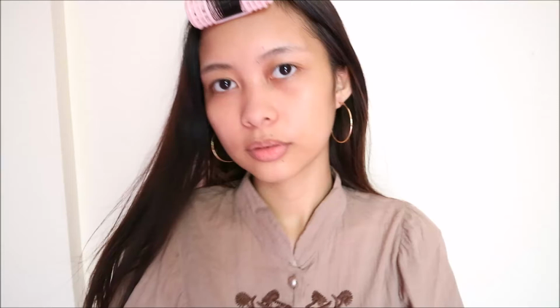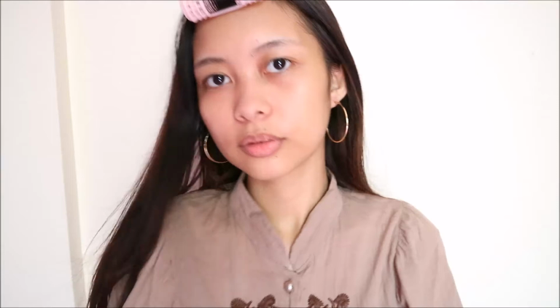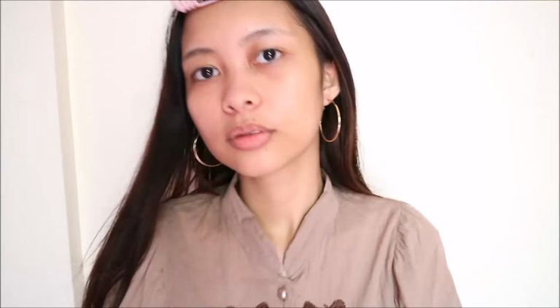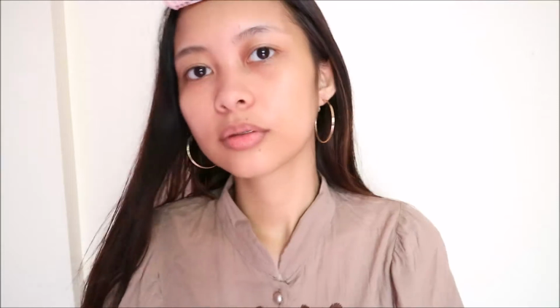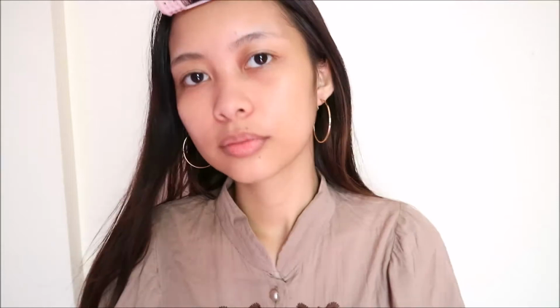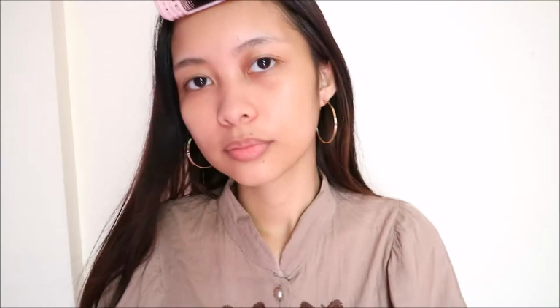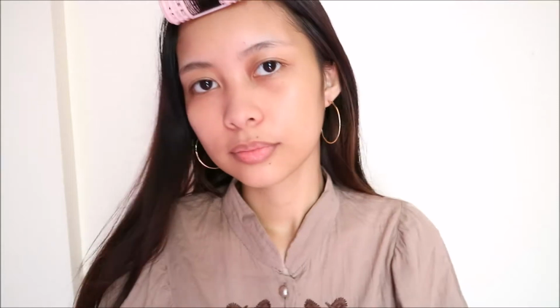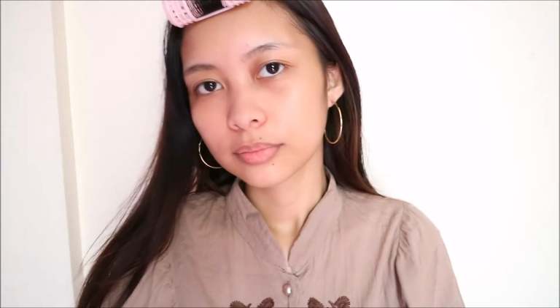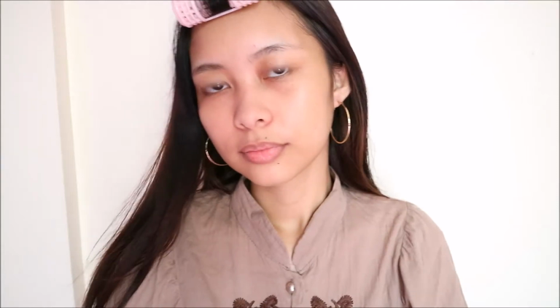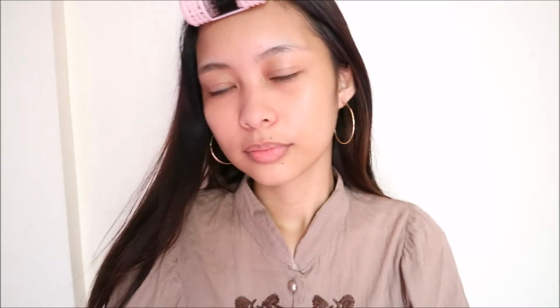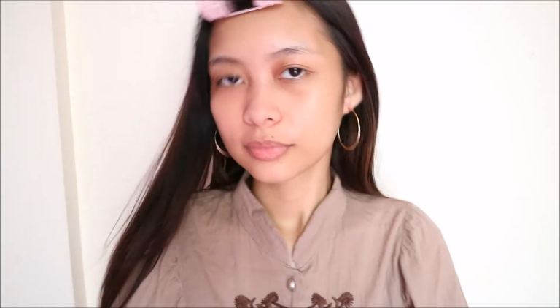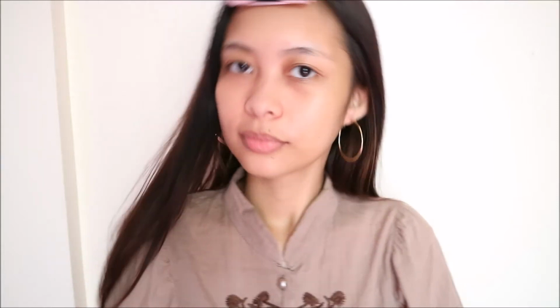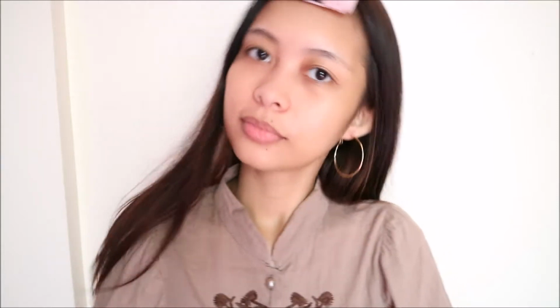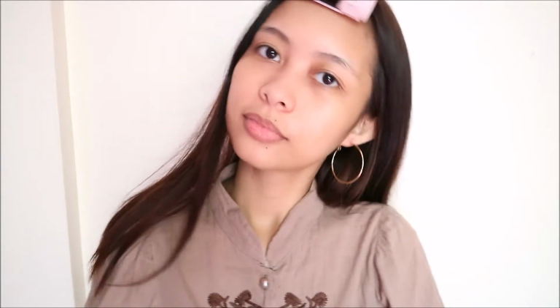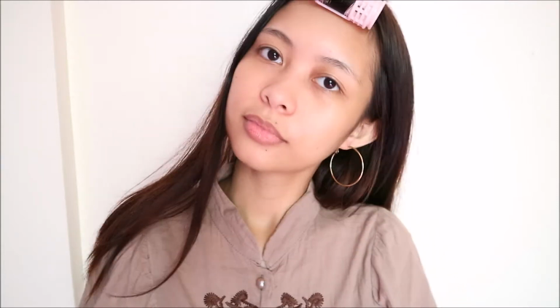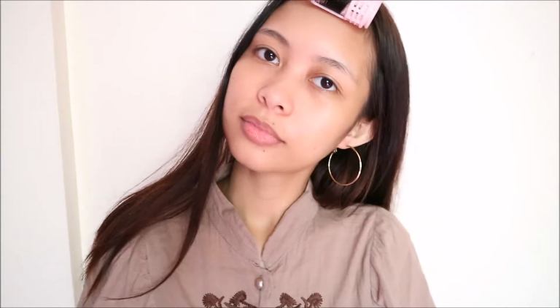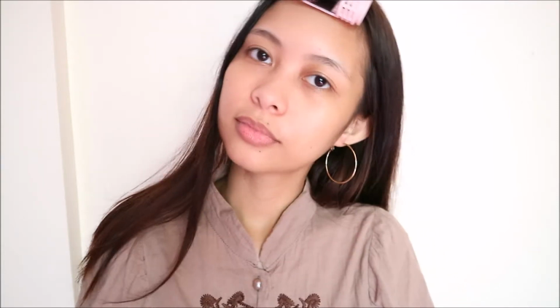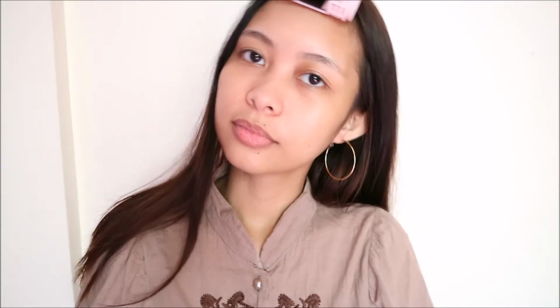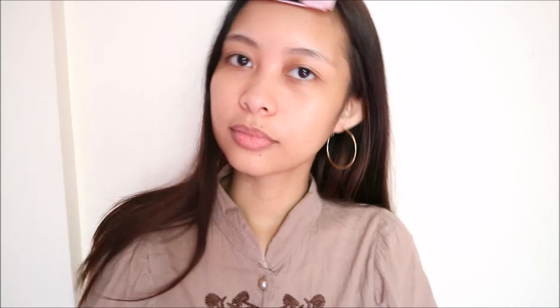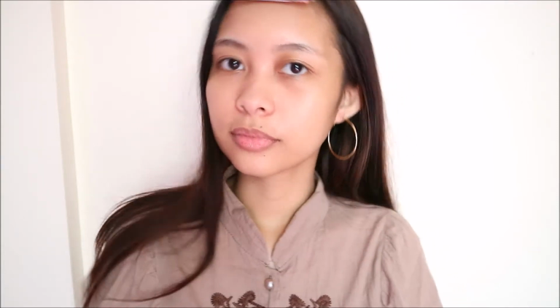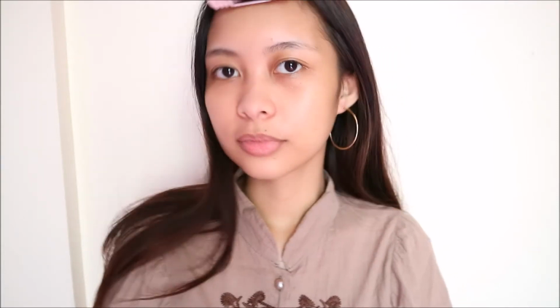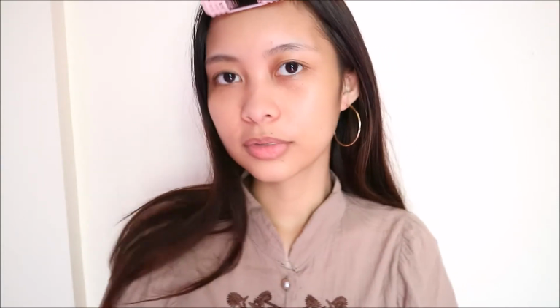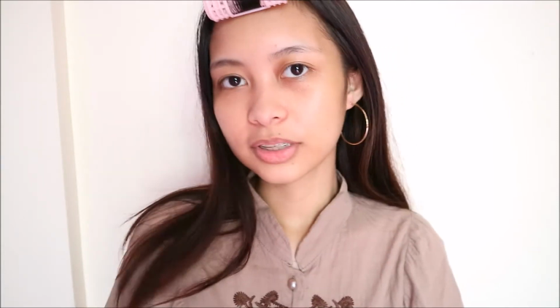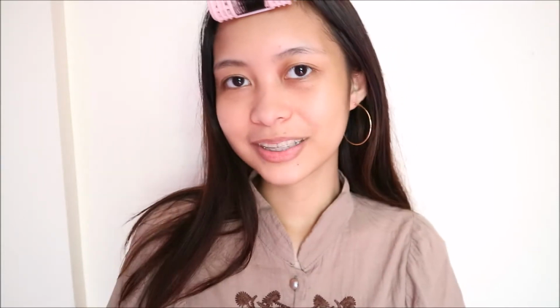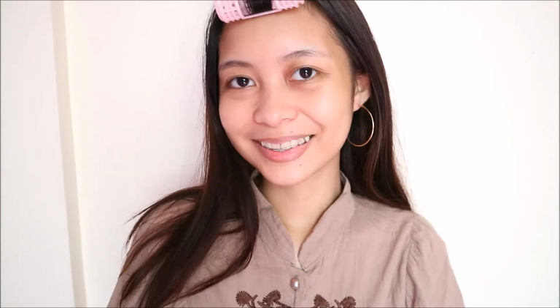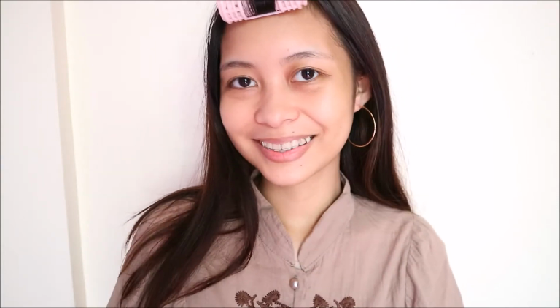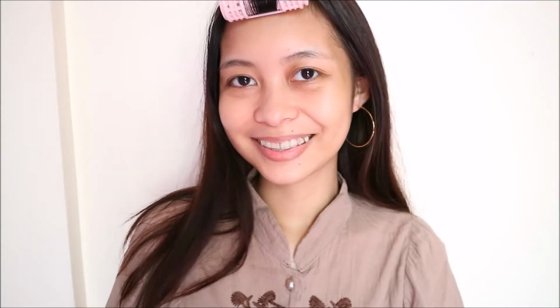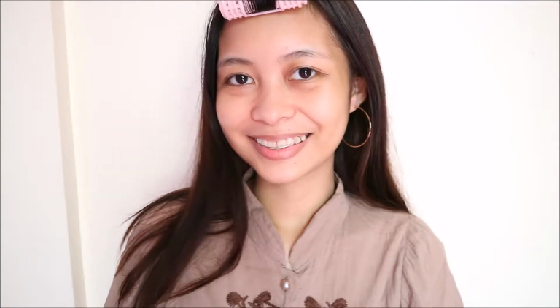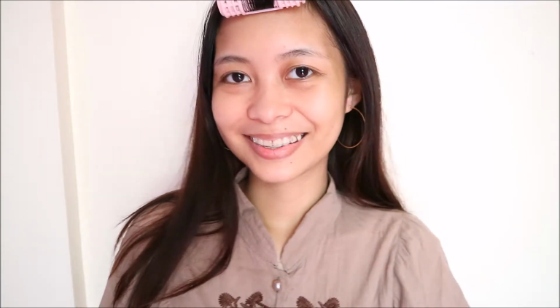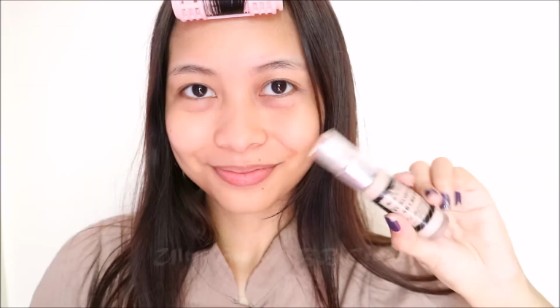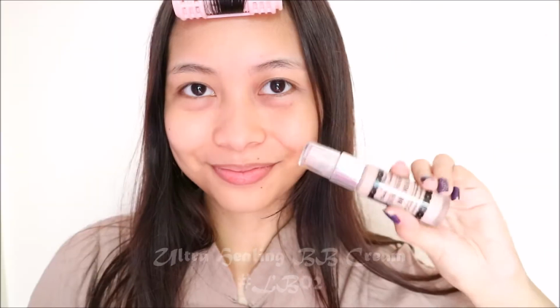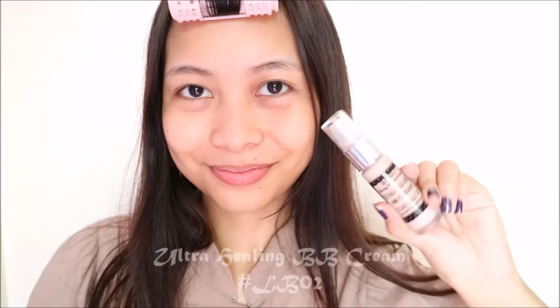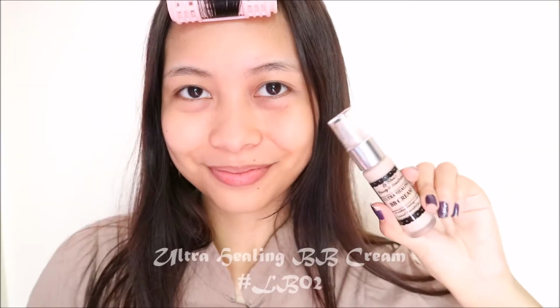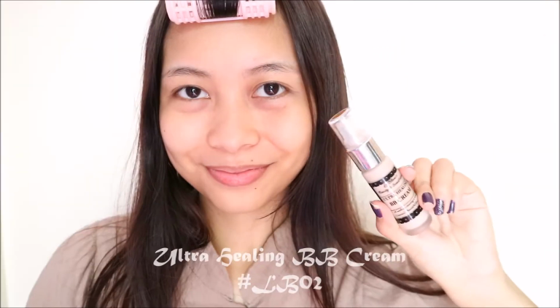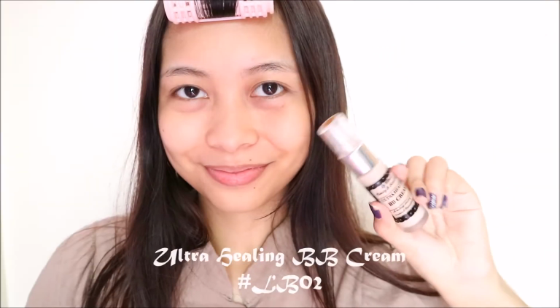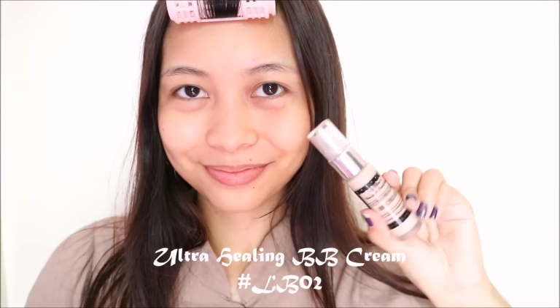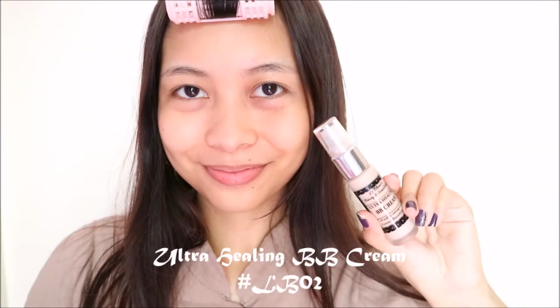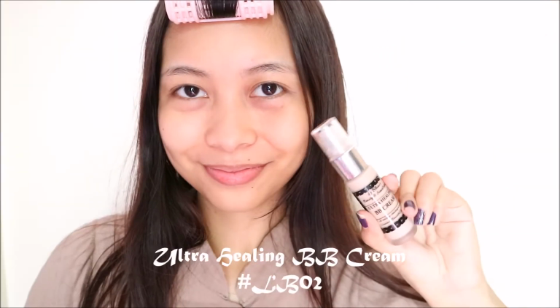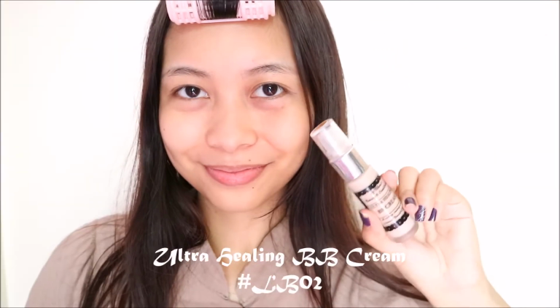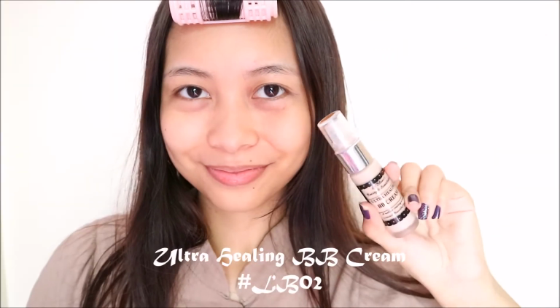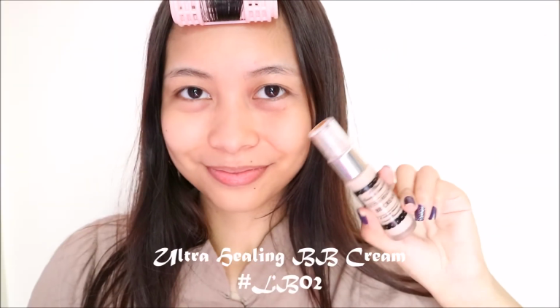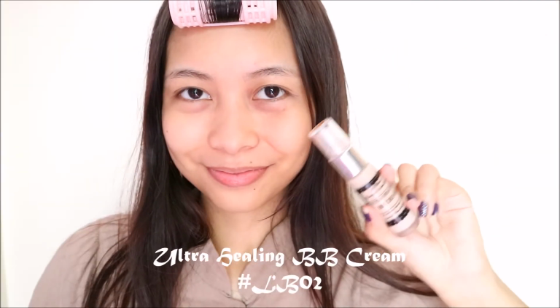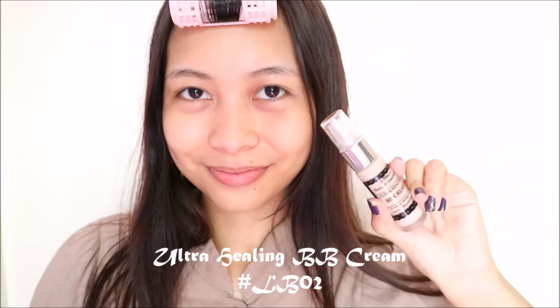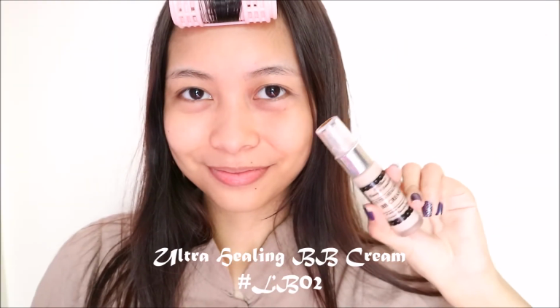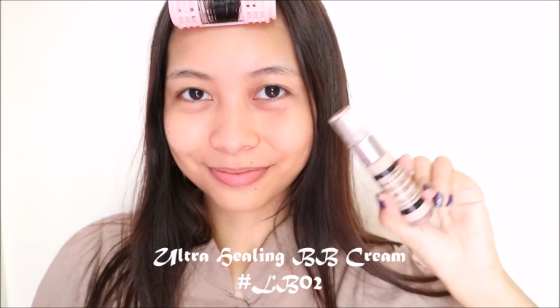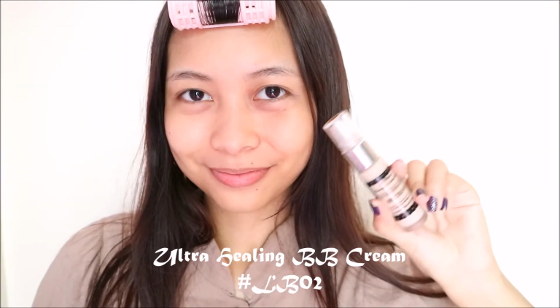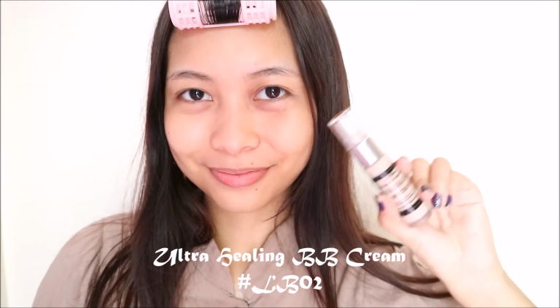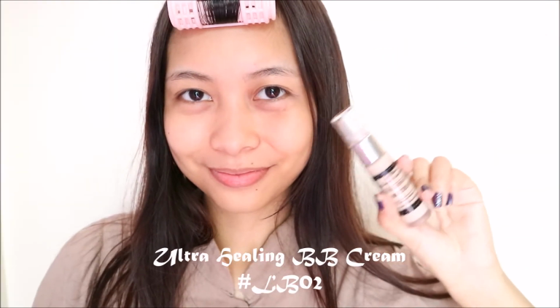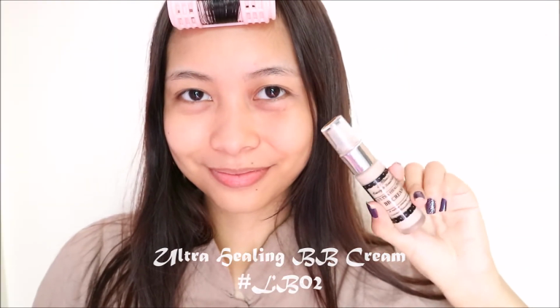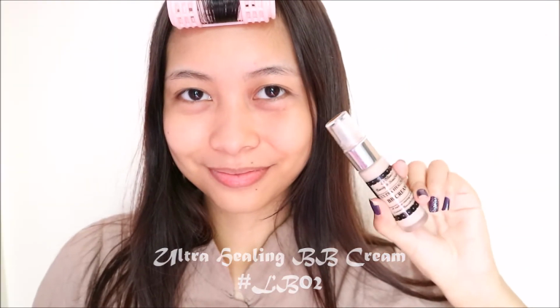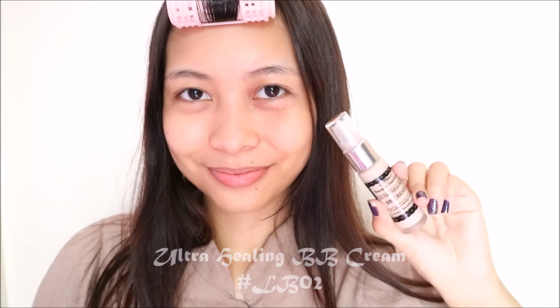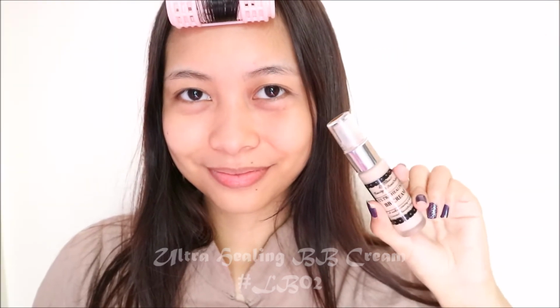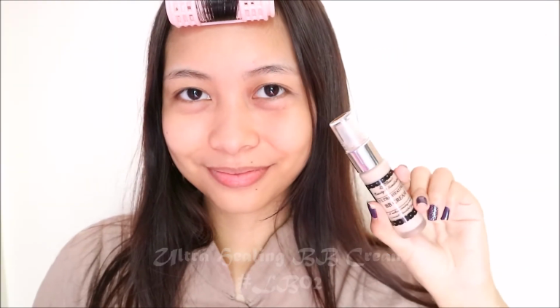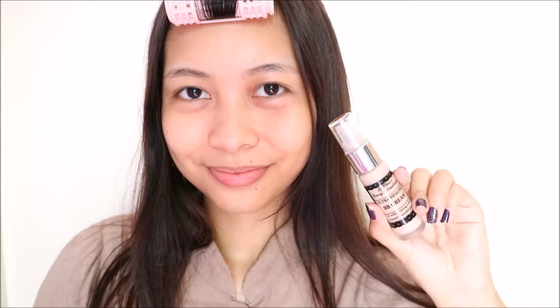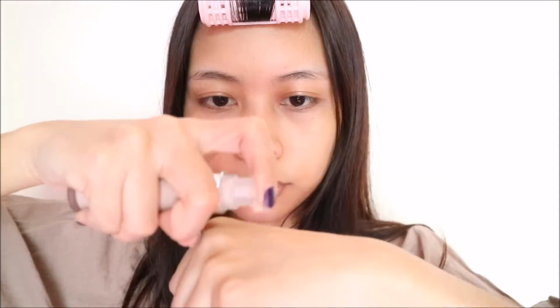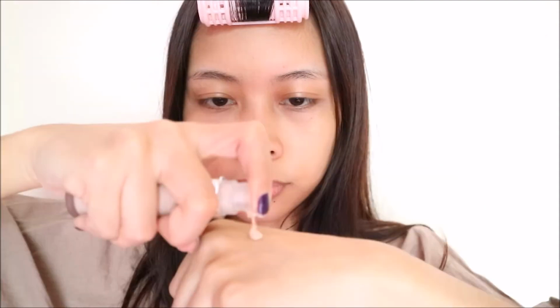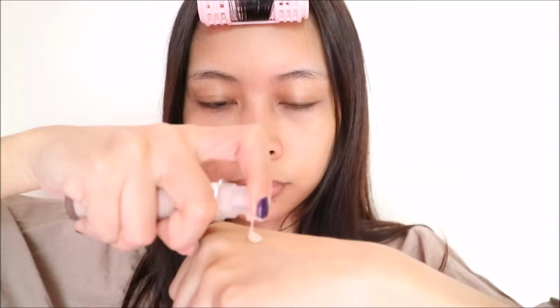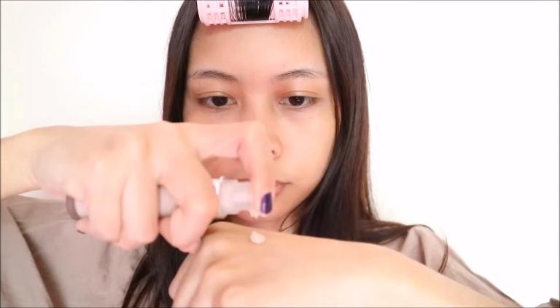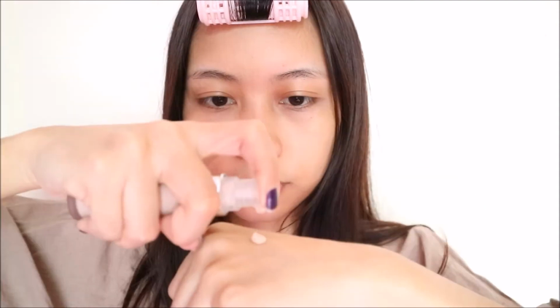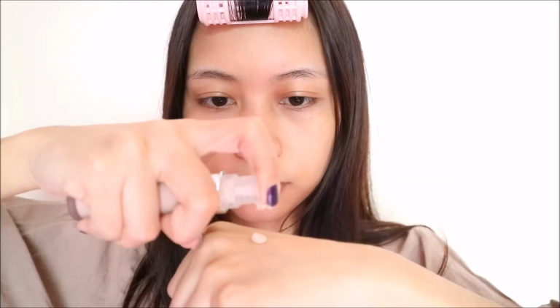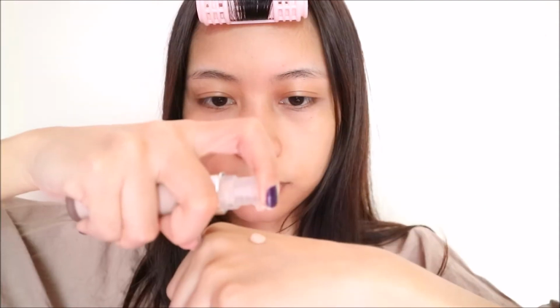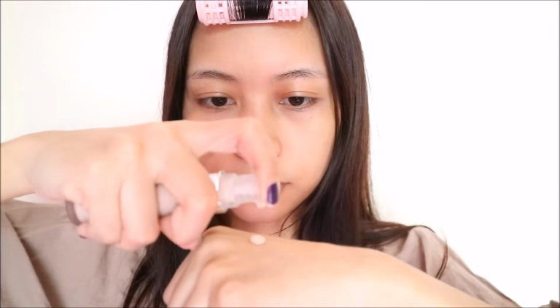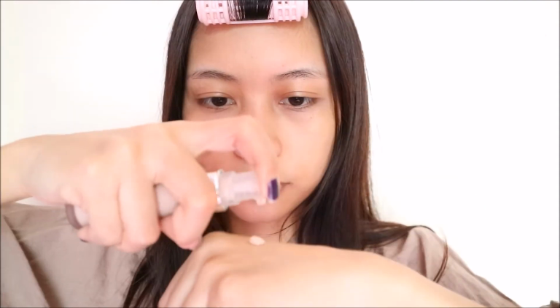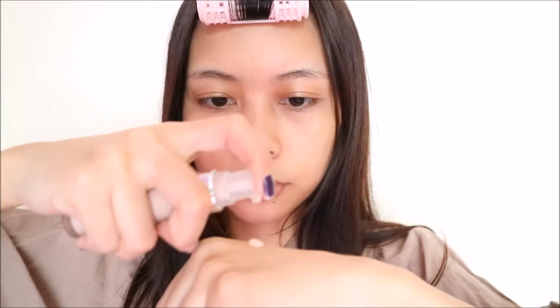Hey guys, we're starting with my bare face and today we're using all organic and cruelty-free products from LeBlanc's Beauty and Sensation.